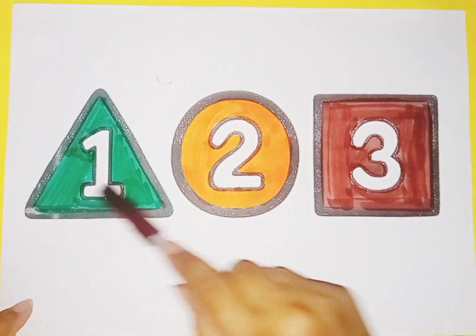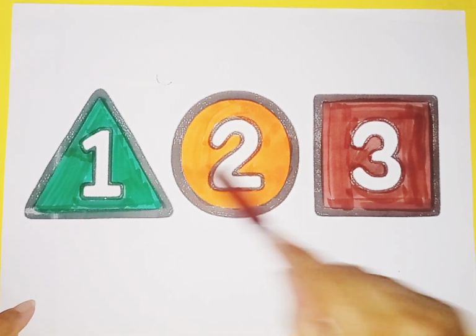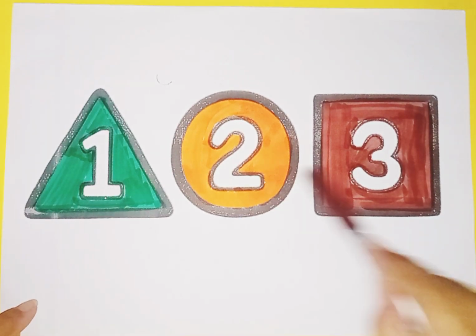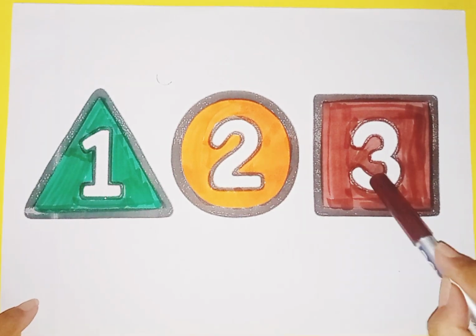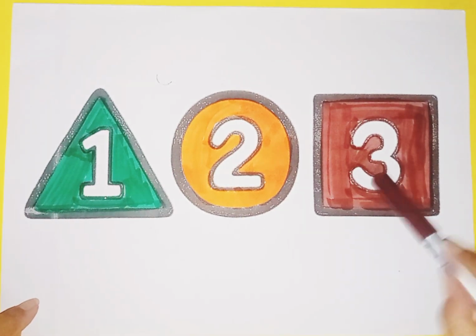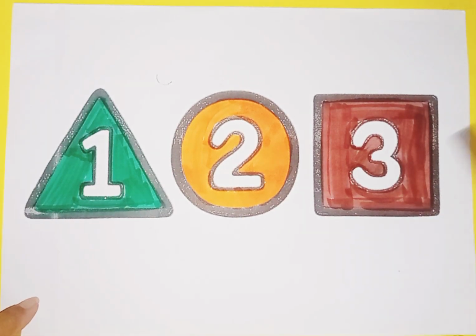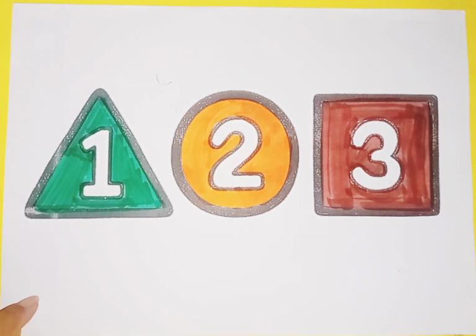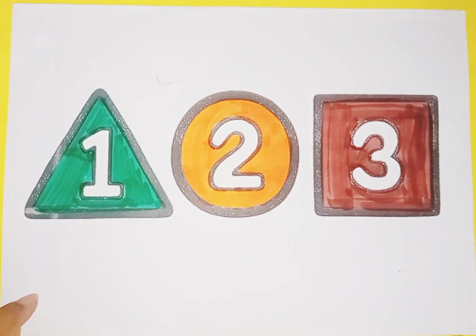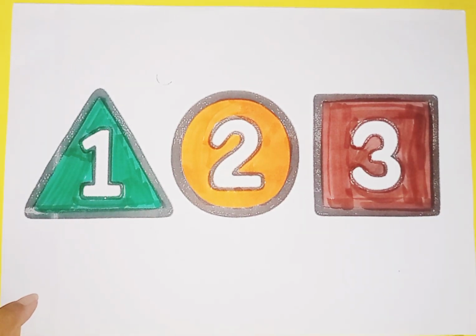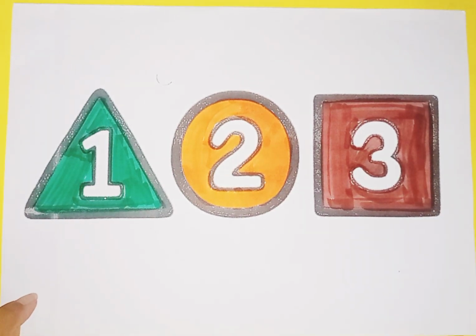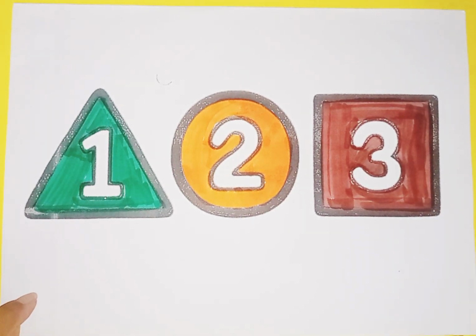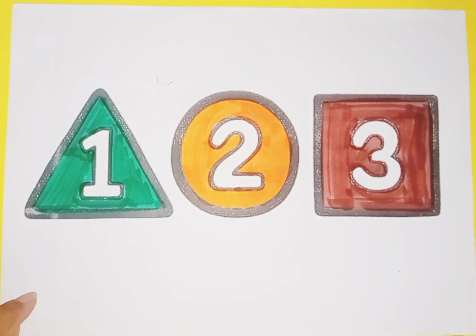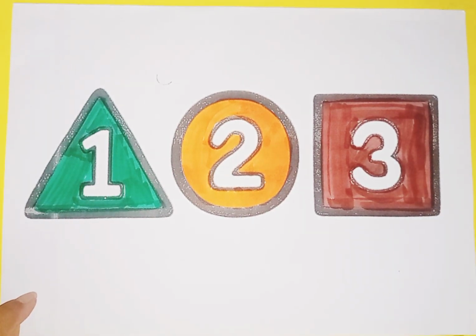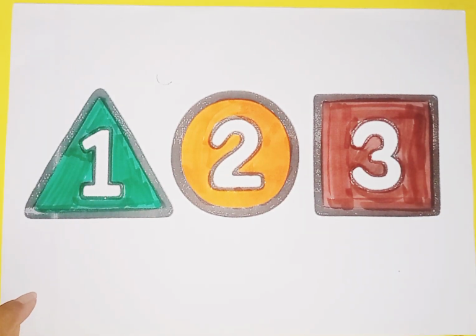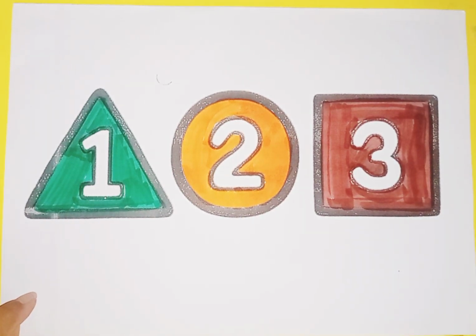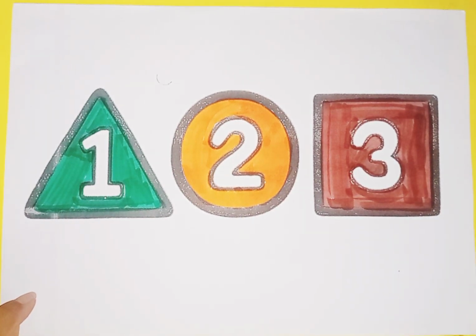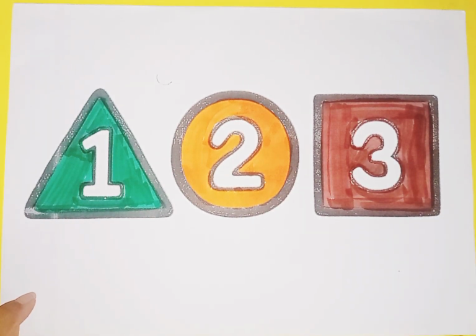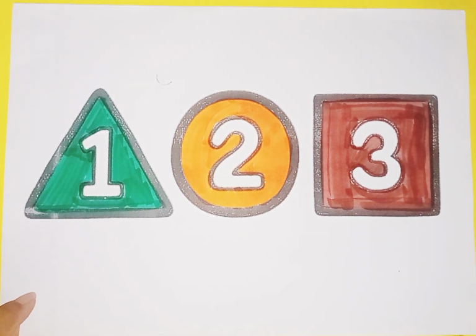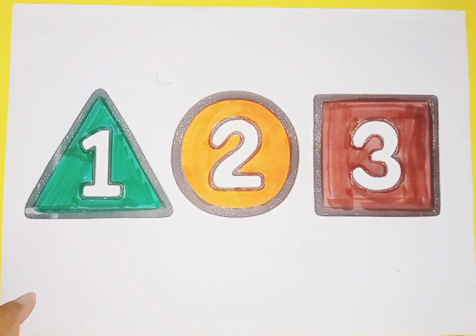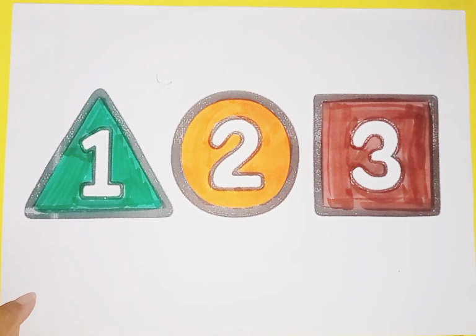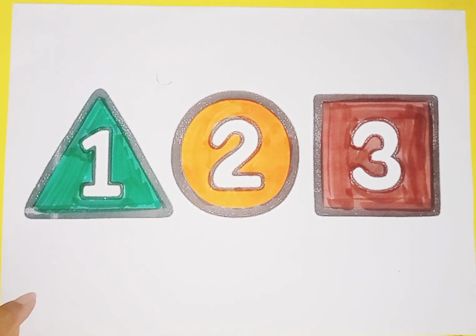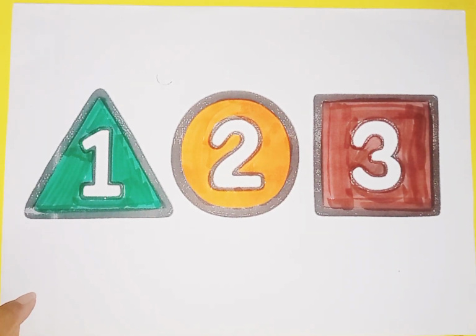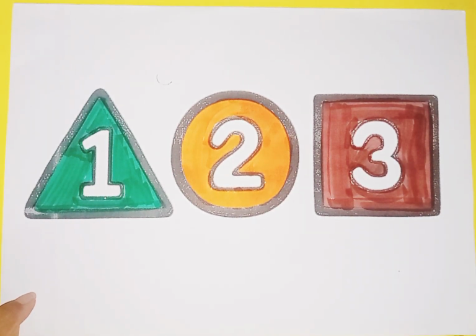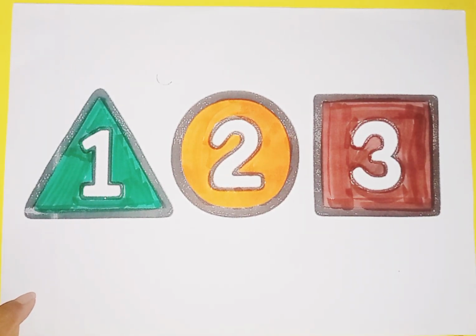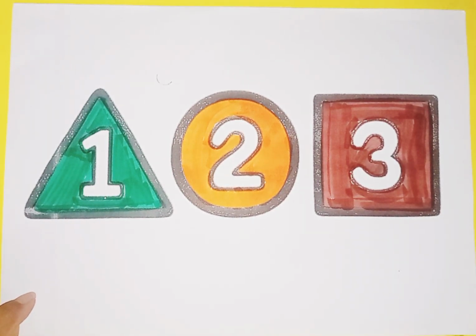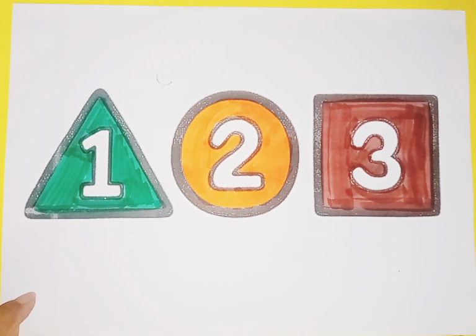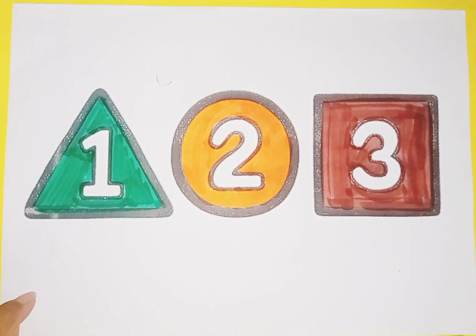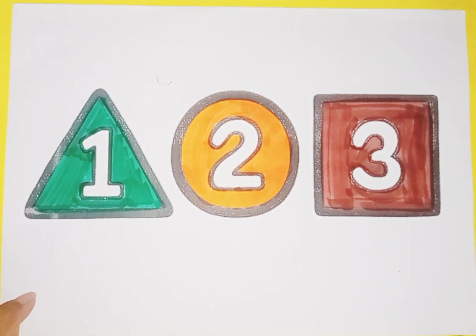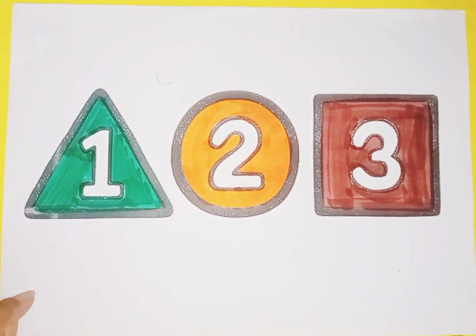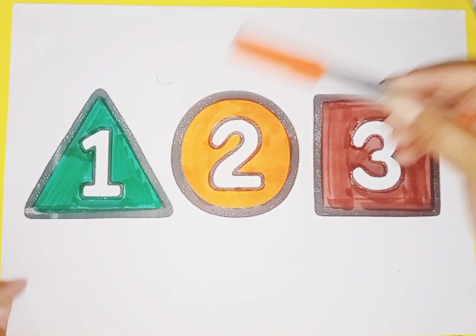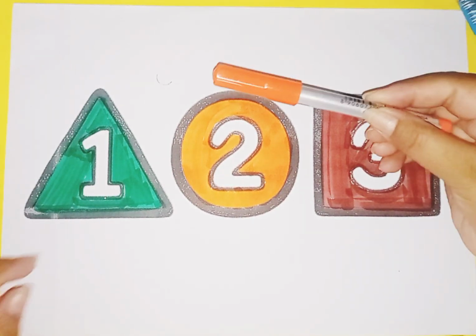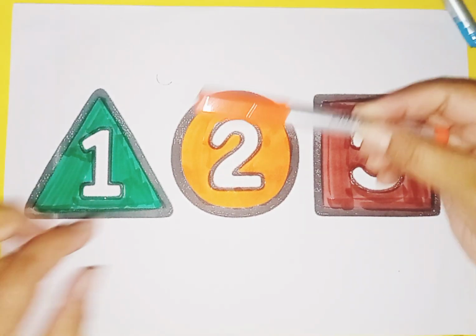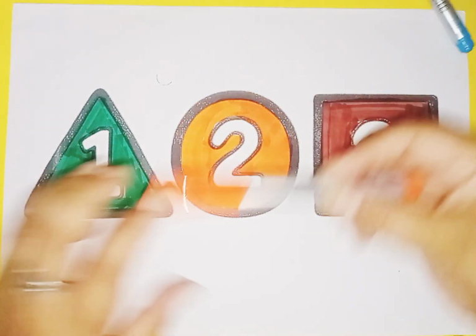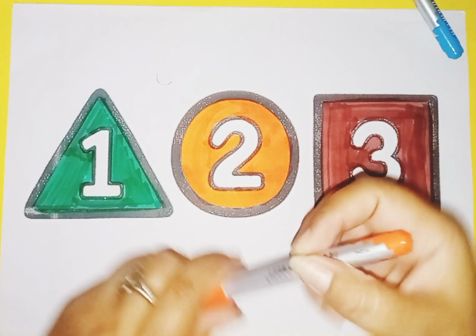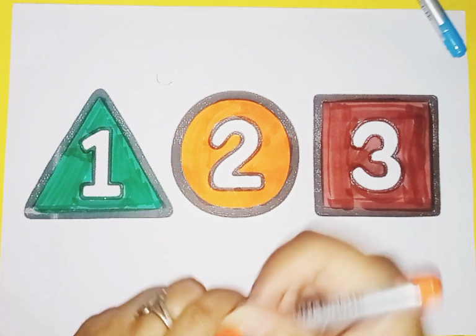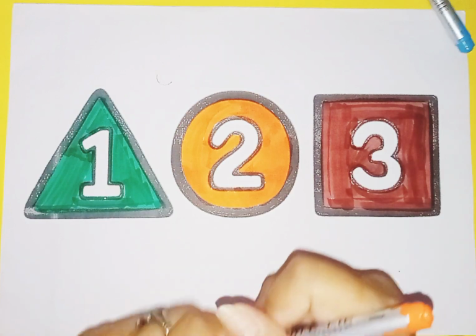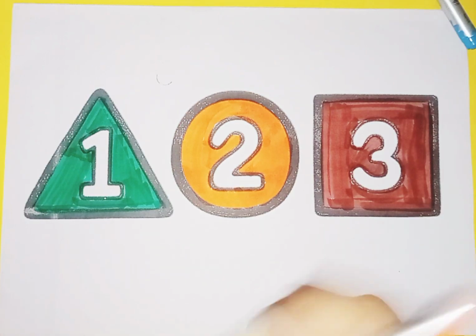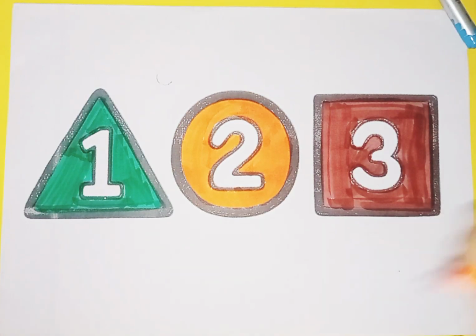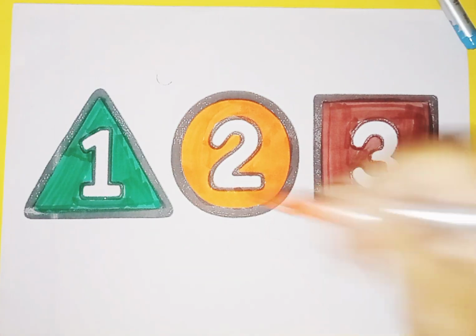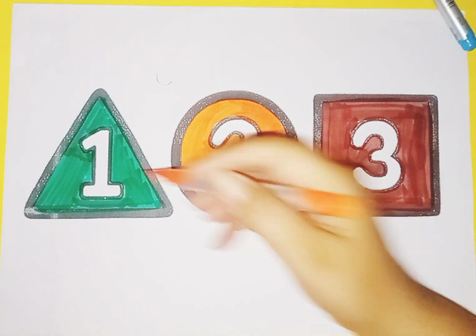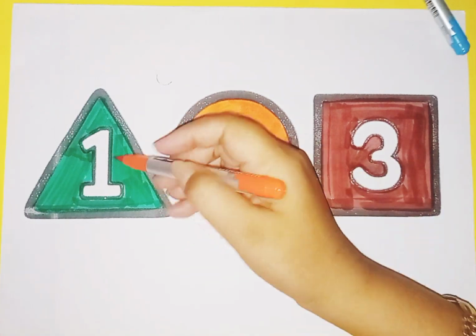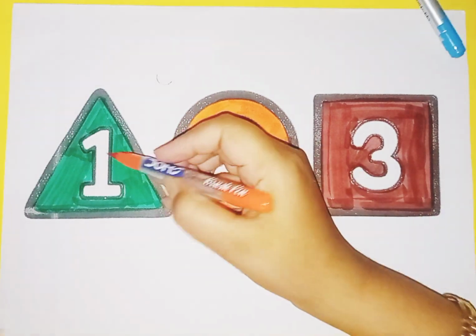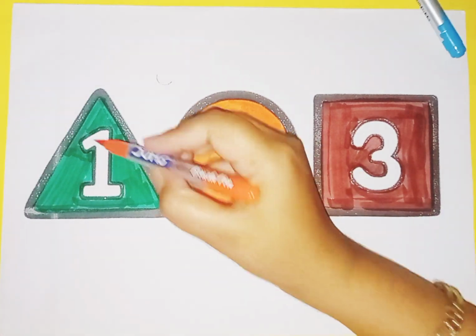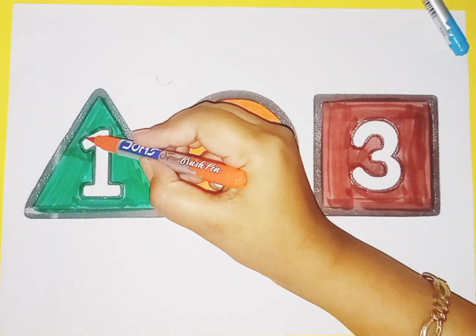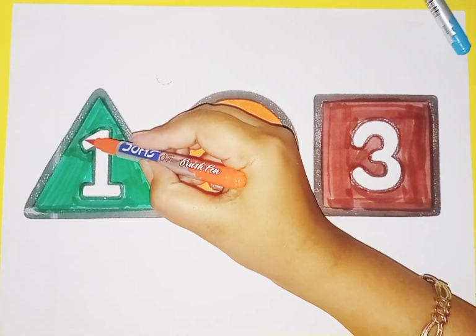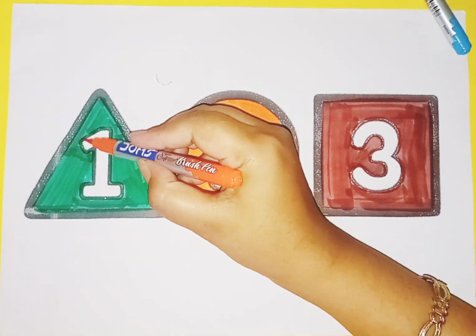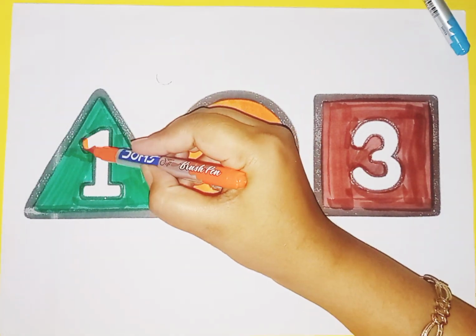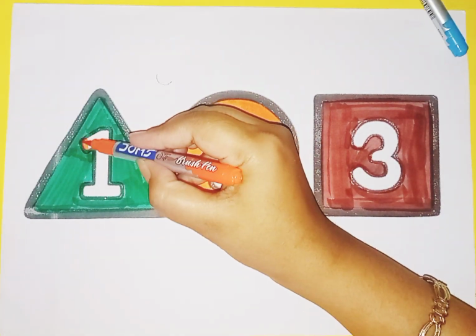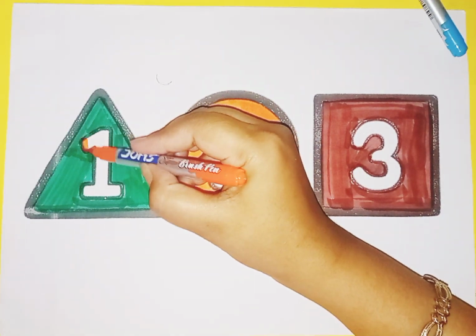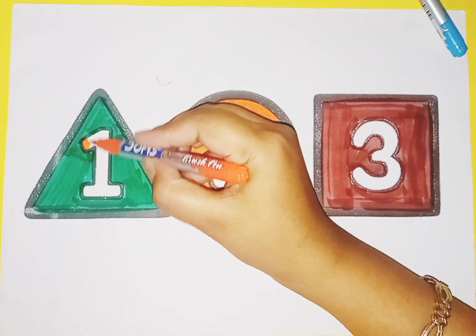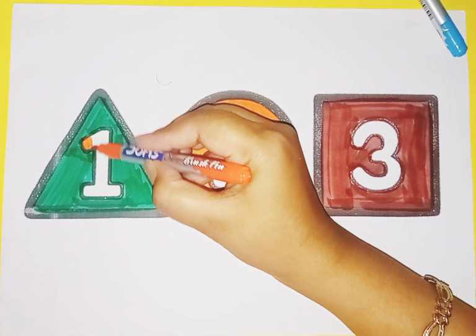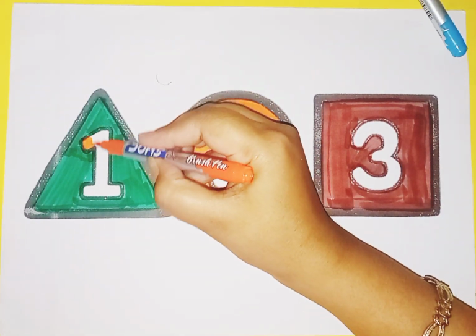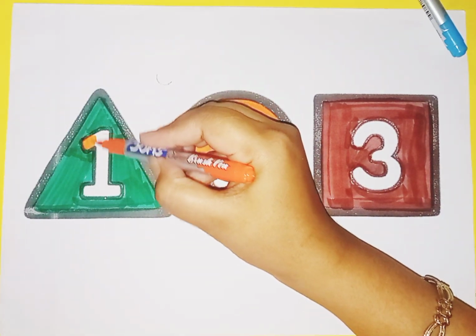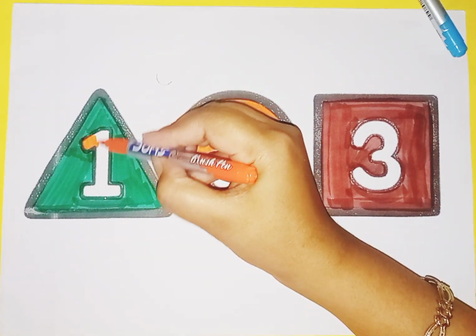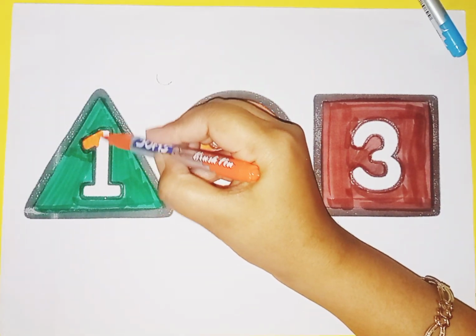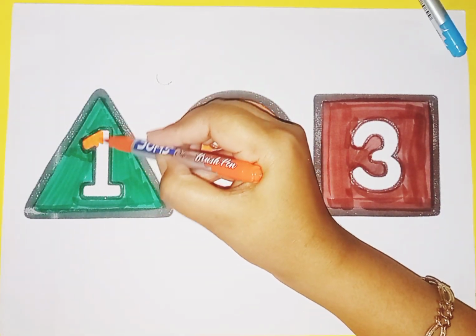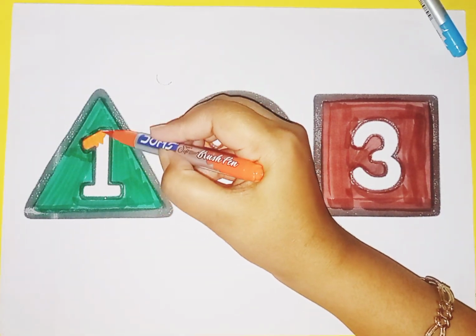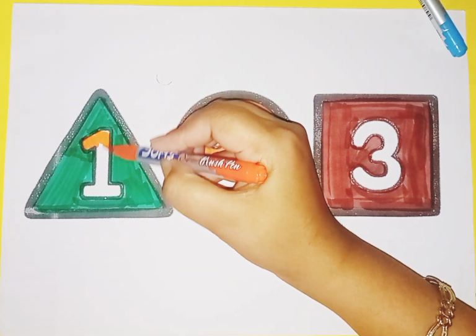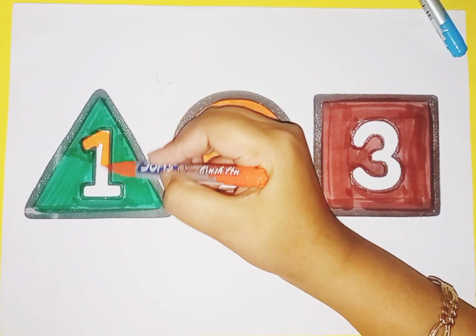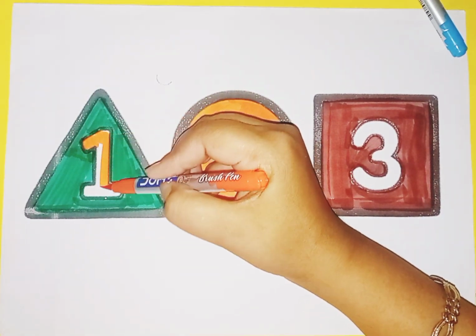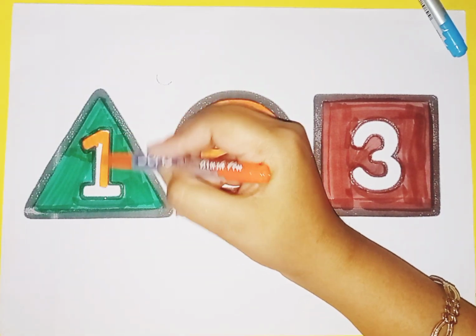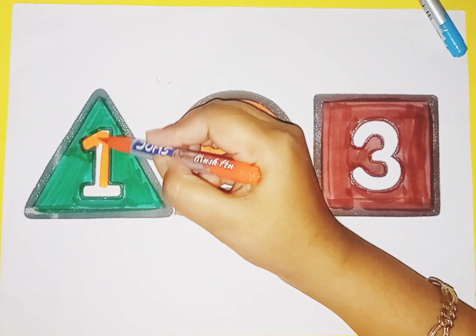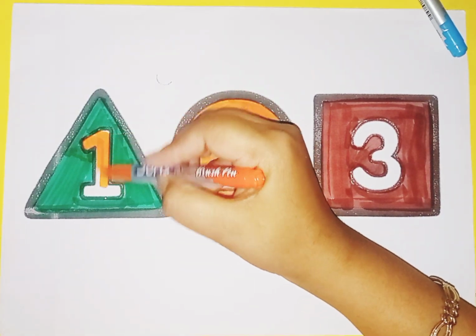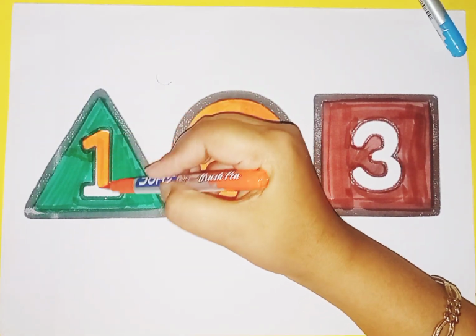Now we learn numbers and their spelling. Orange color, one, one.